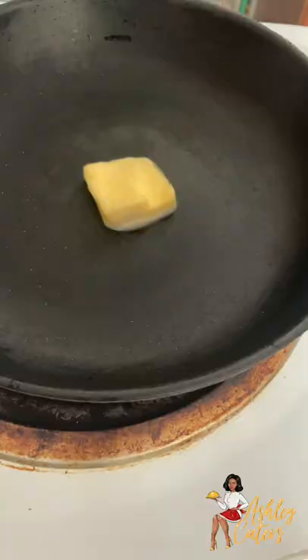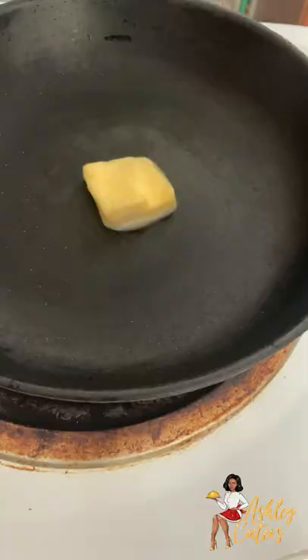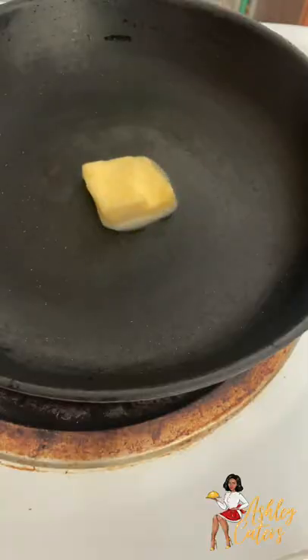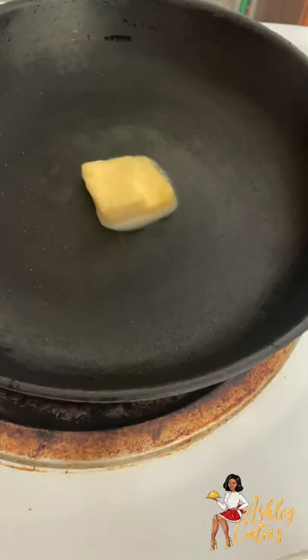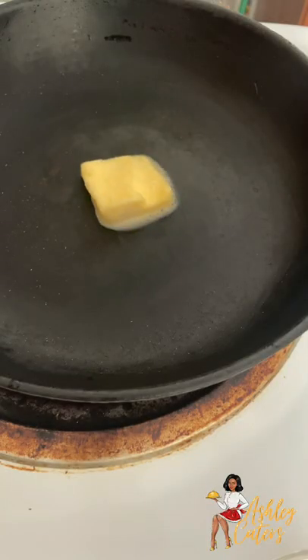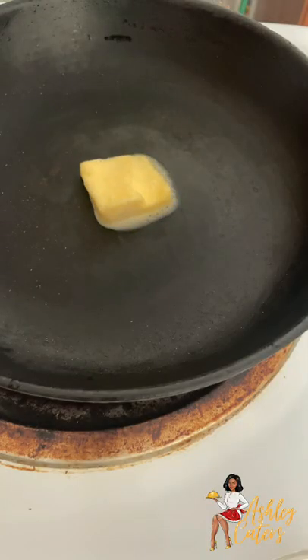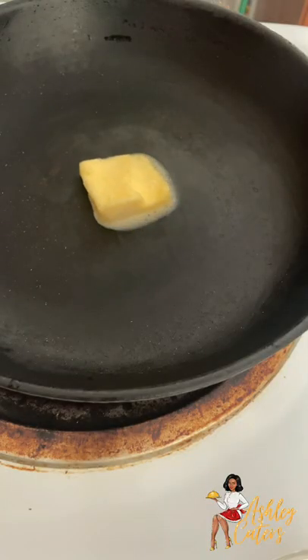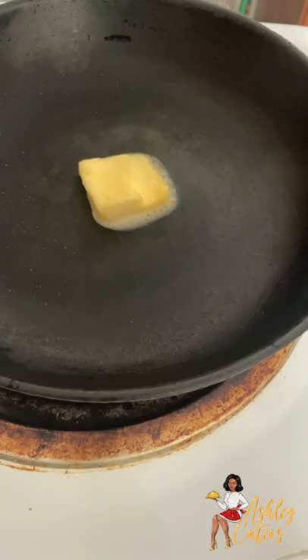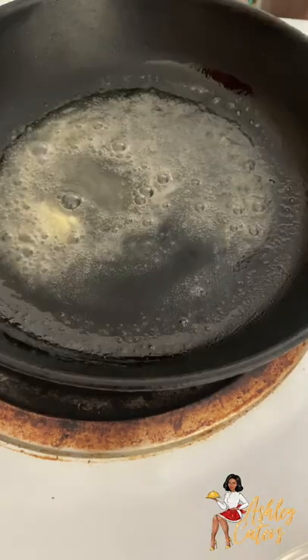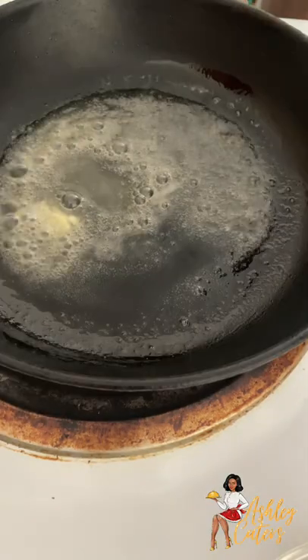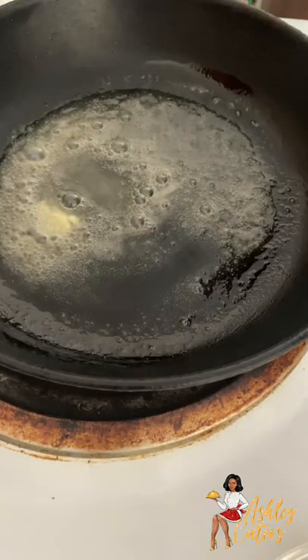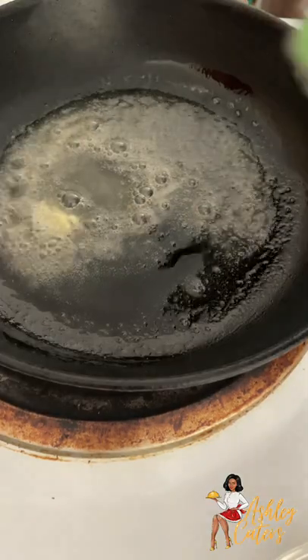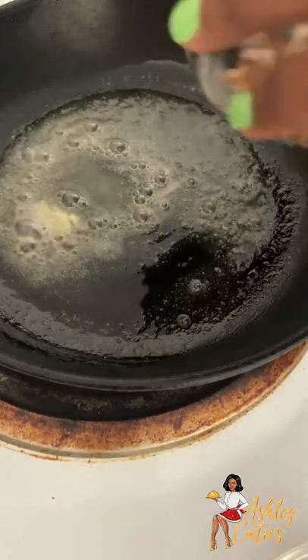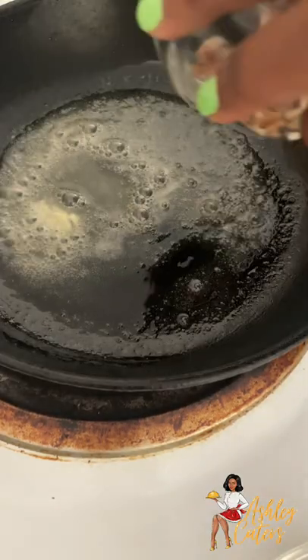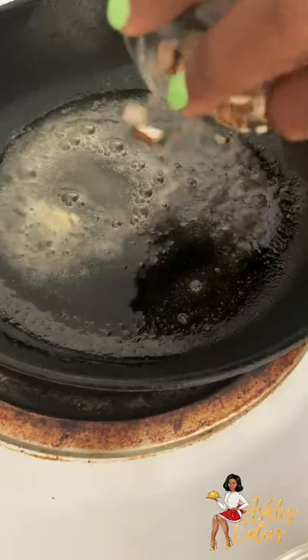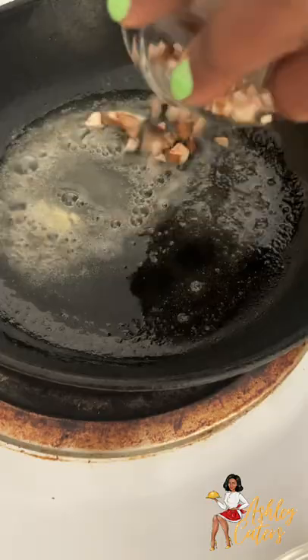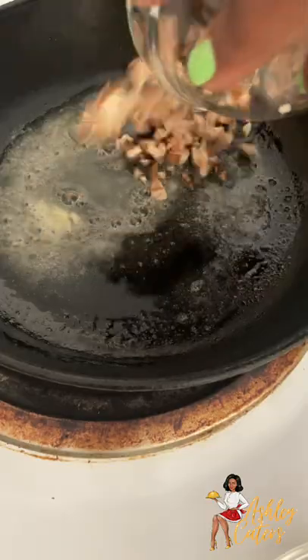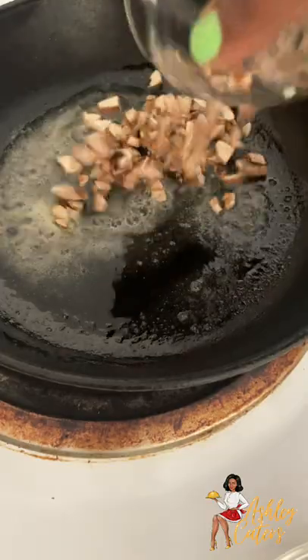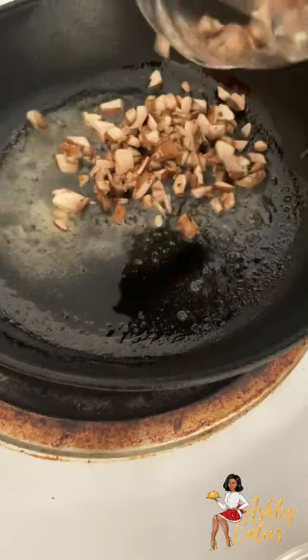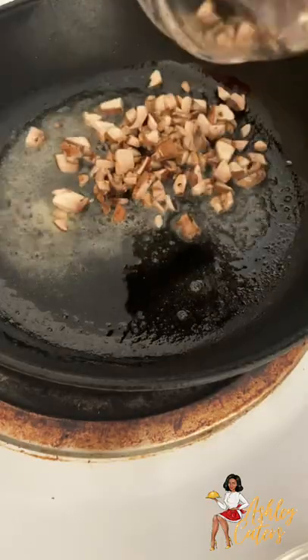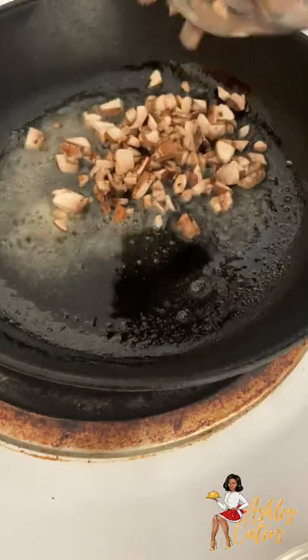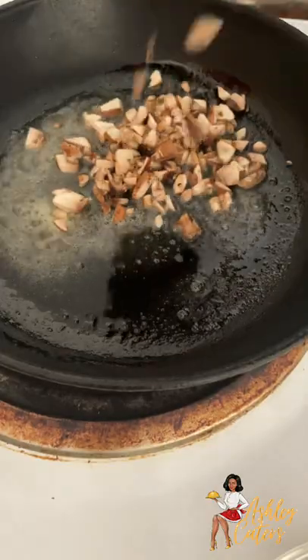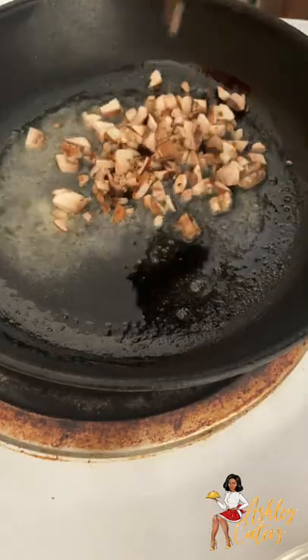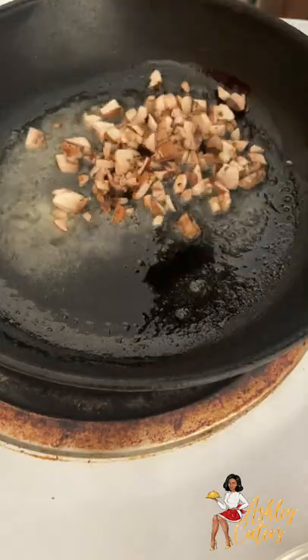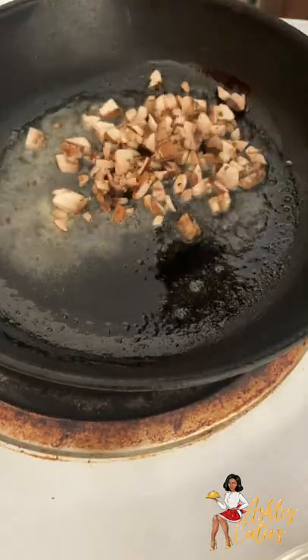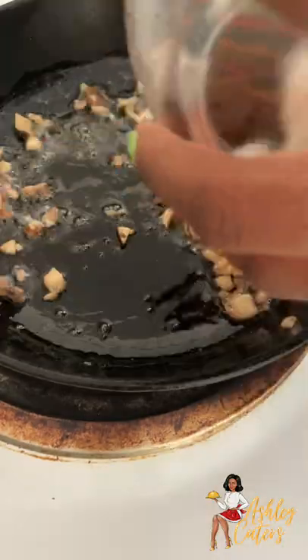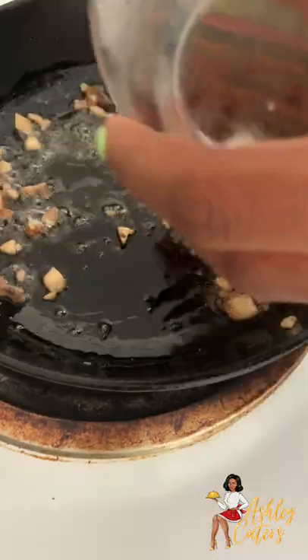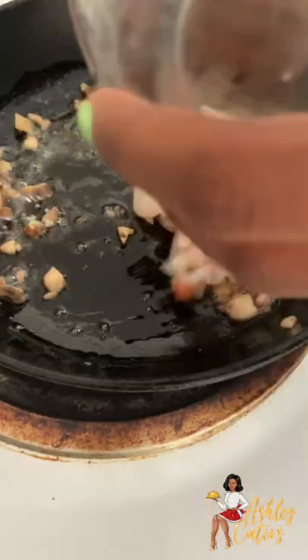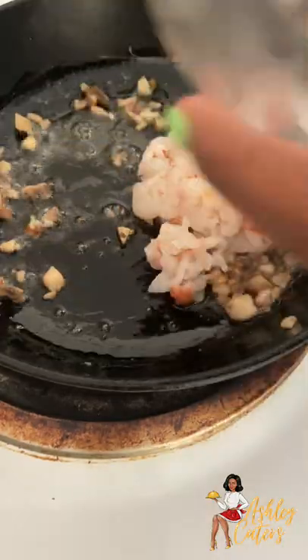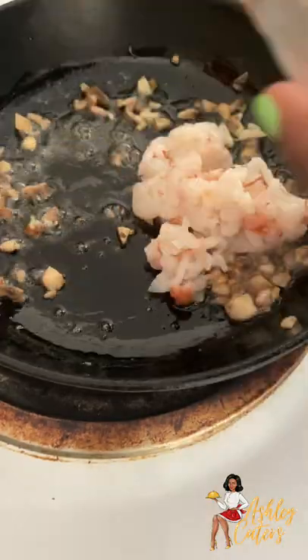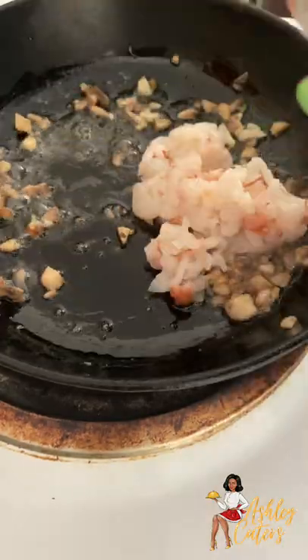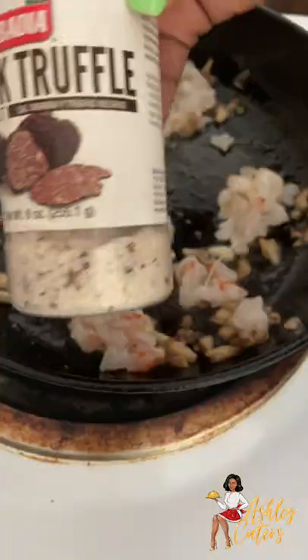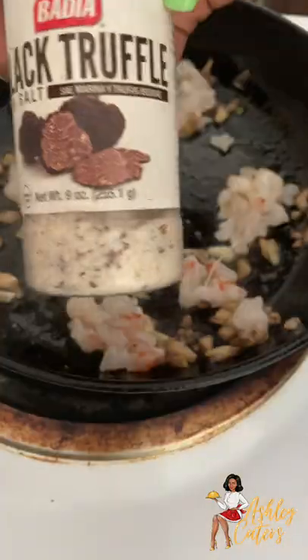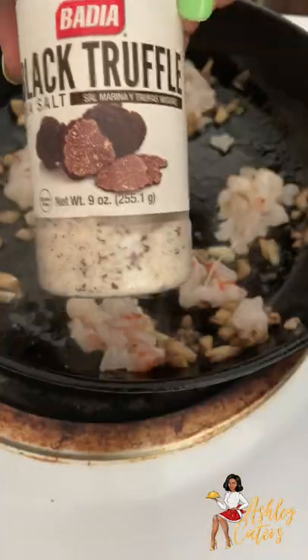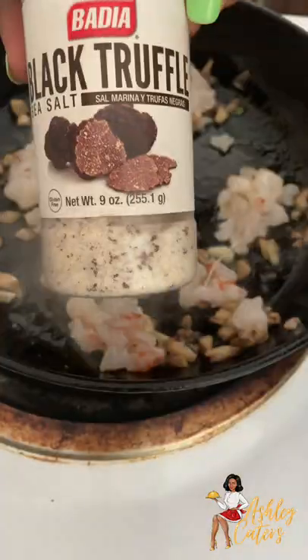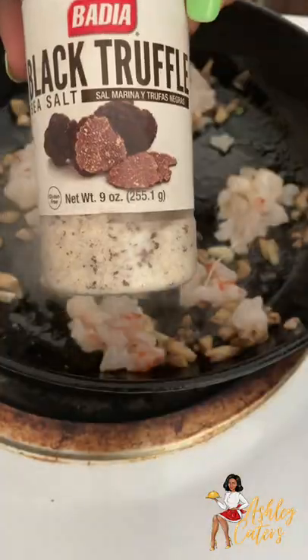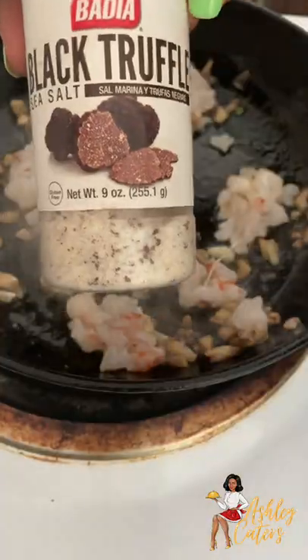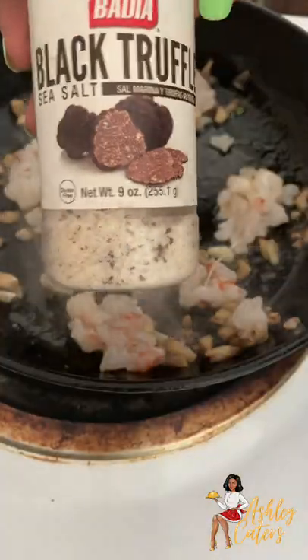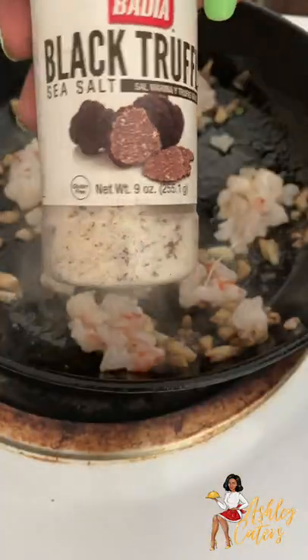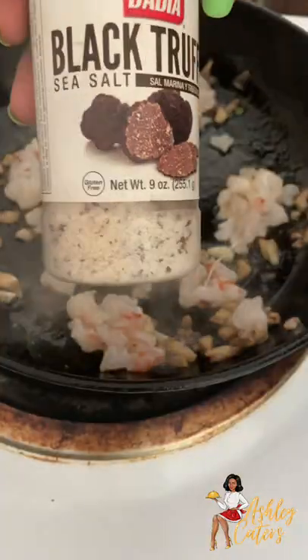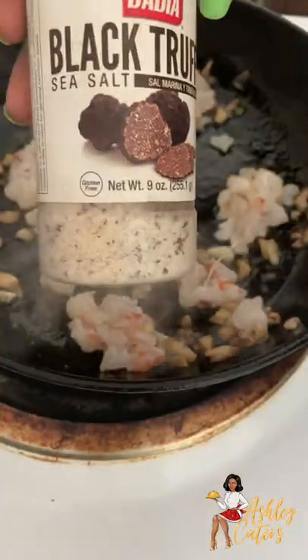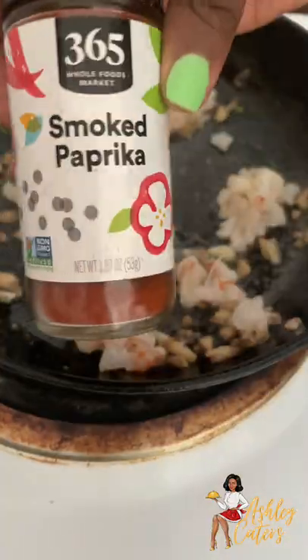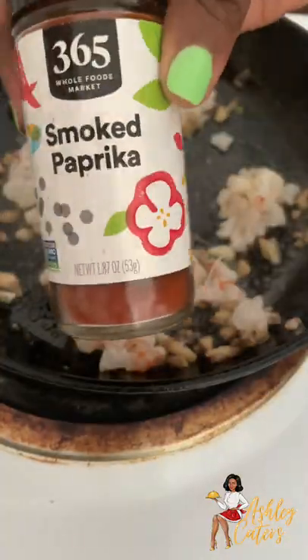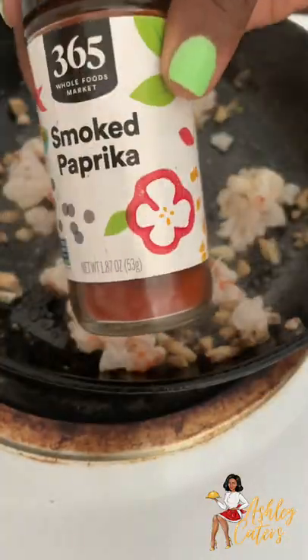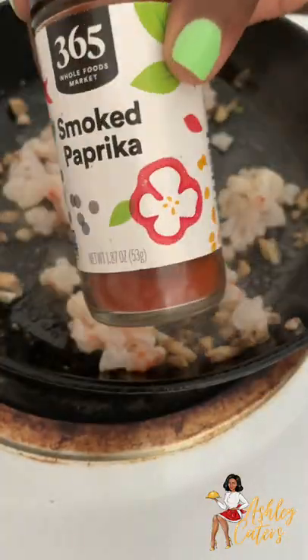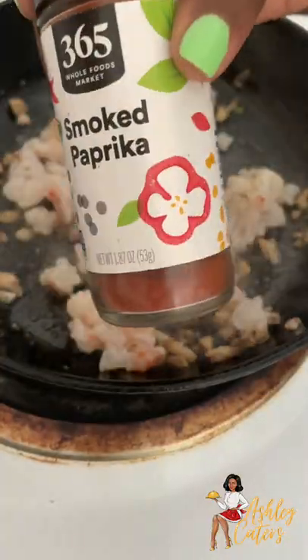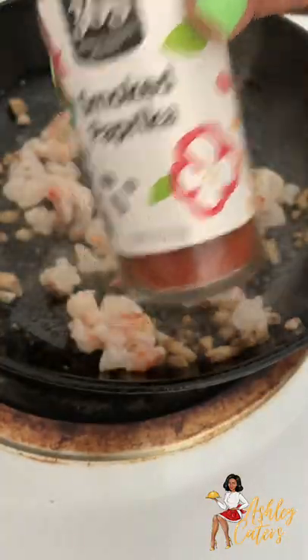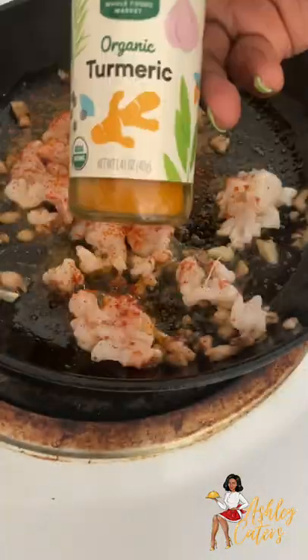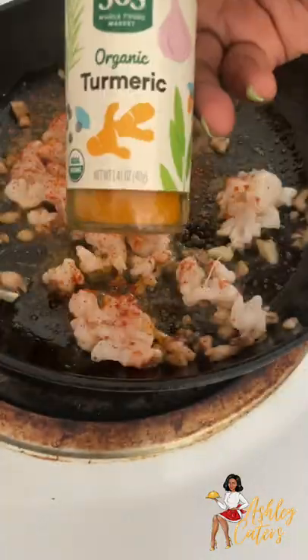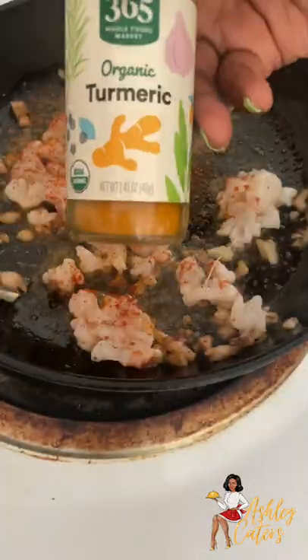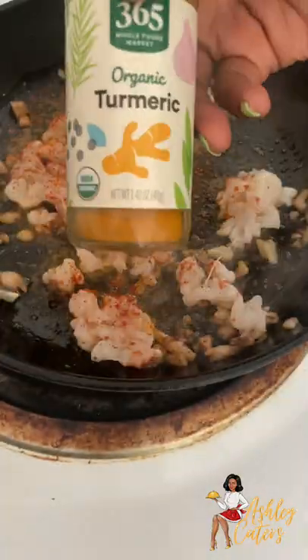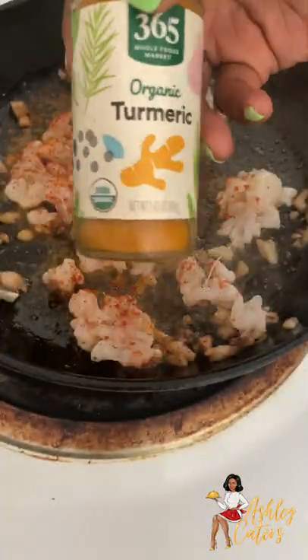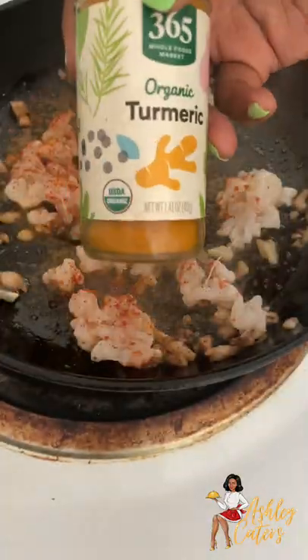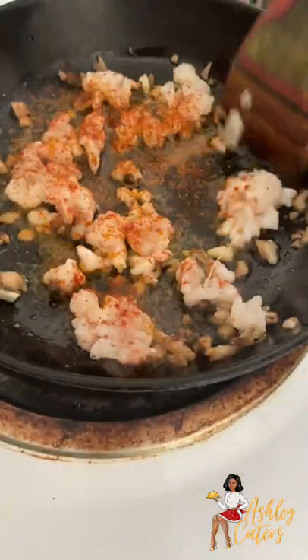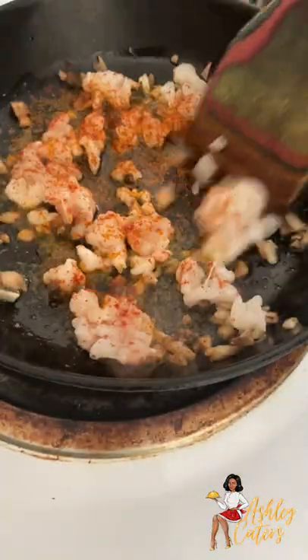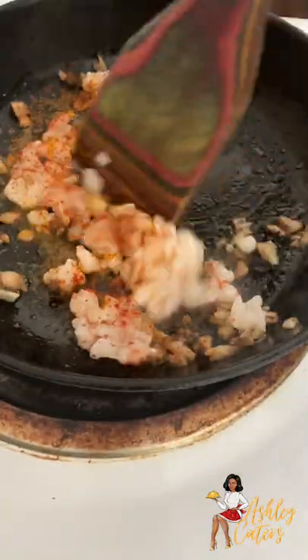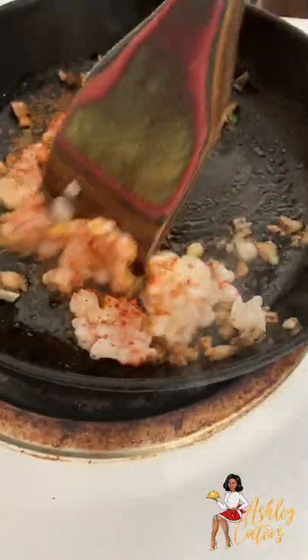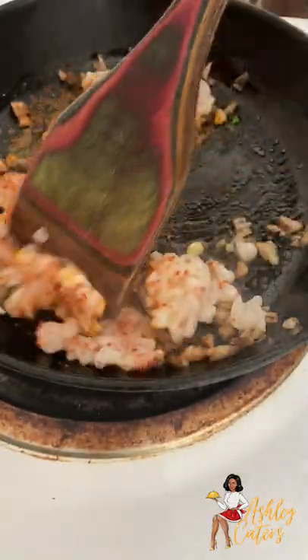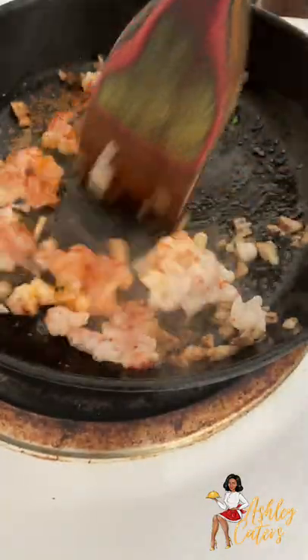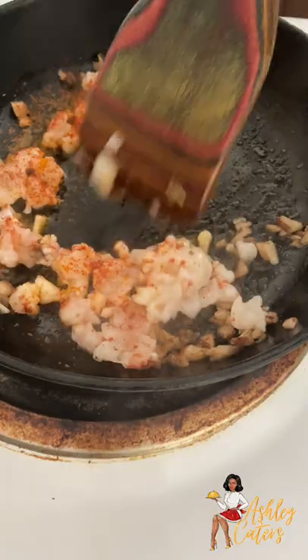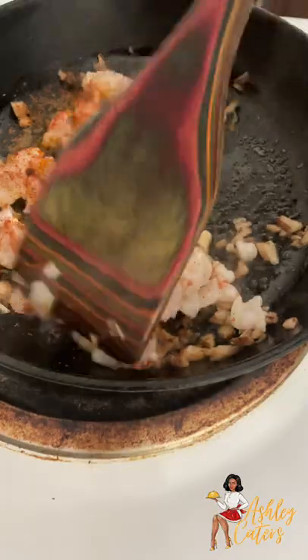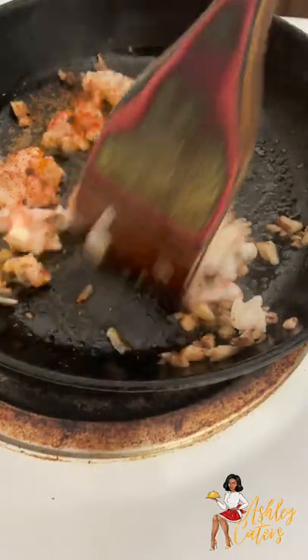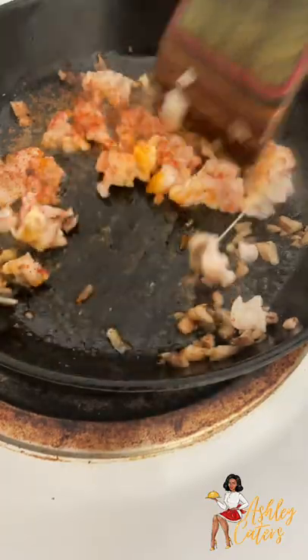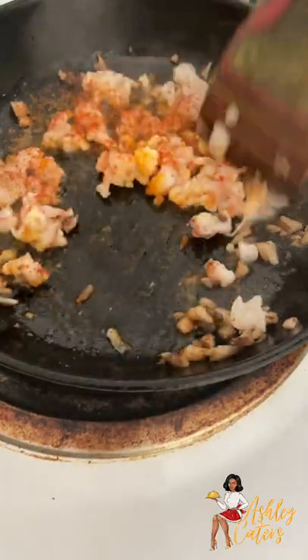Then in a cast iron skillet, I'm going to add butter, mushroom, shrimp, black truffle salt, smoked paprika, and turmeric, and then sauté that together.